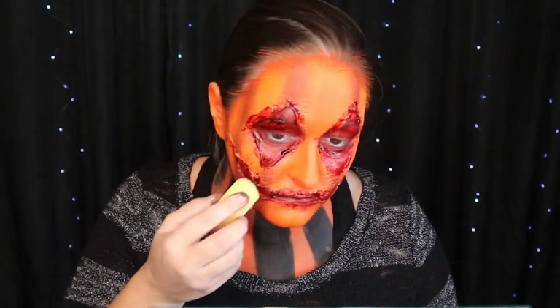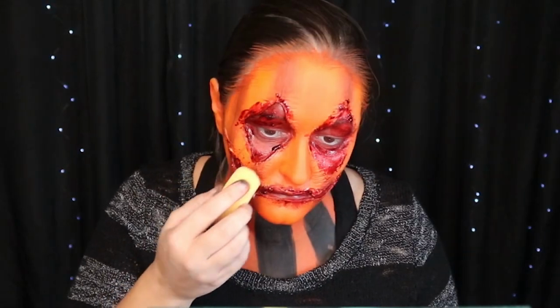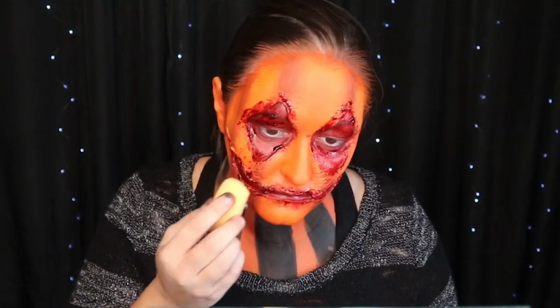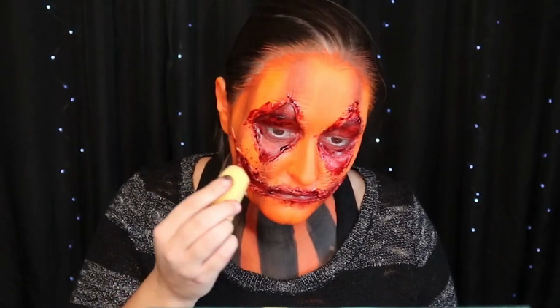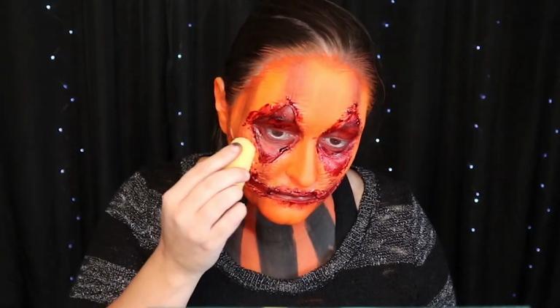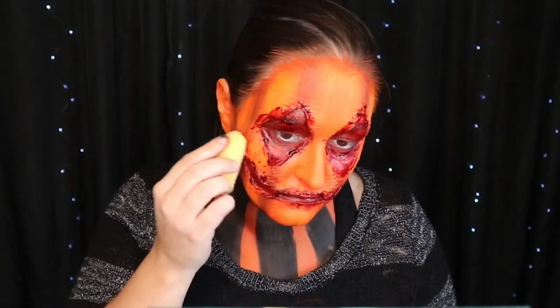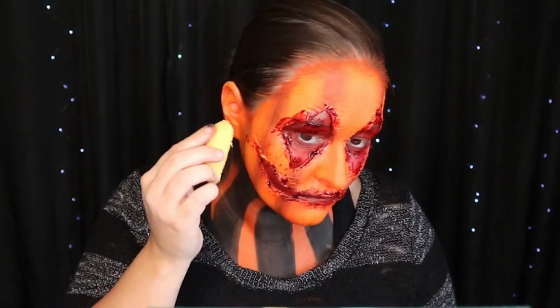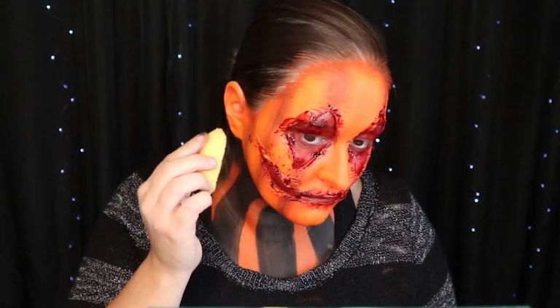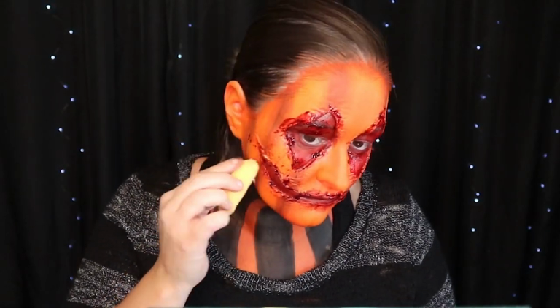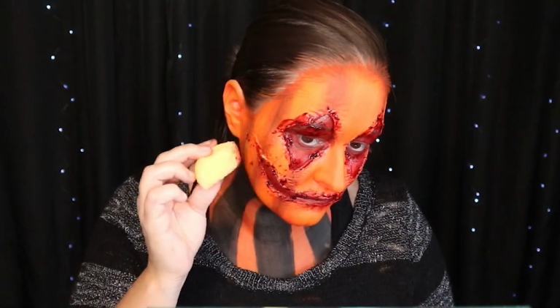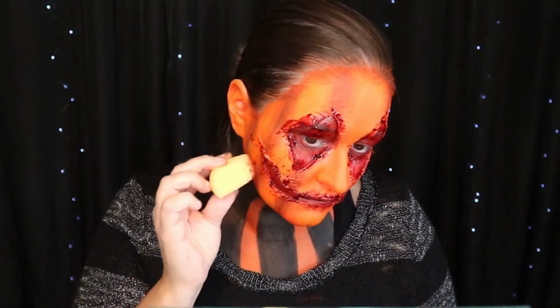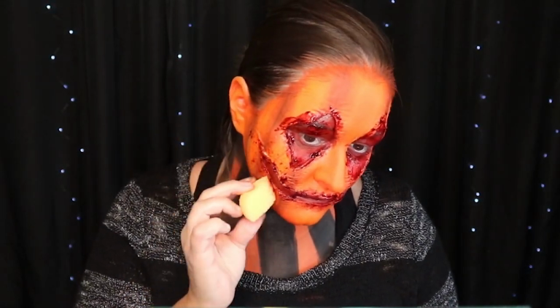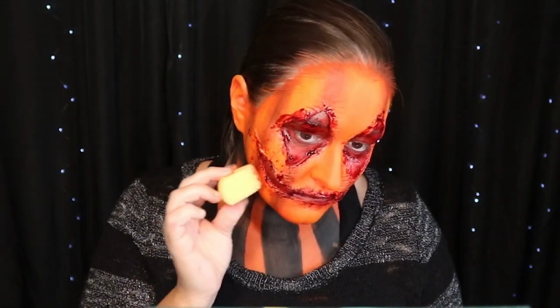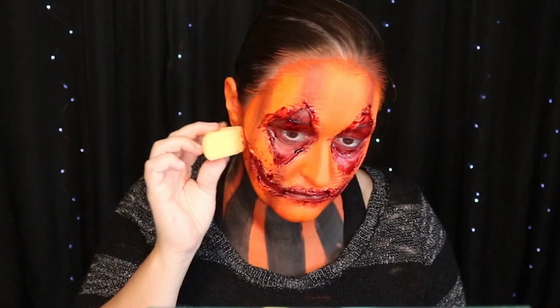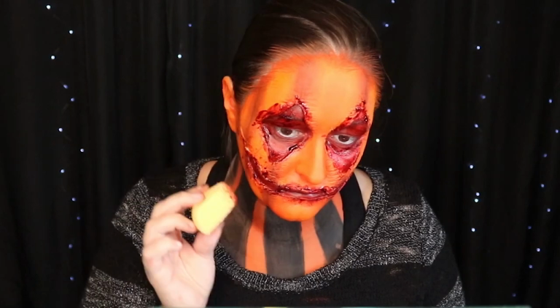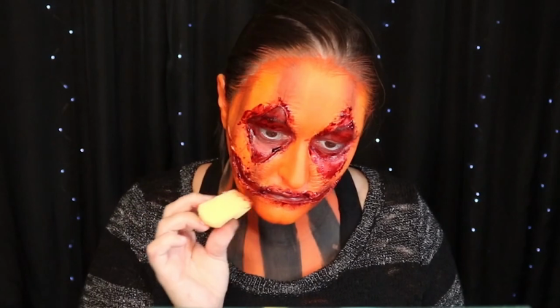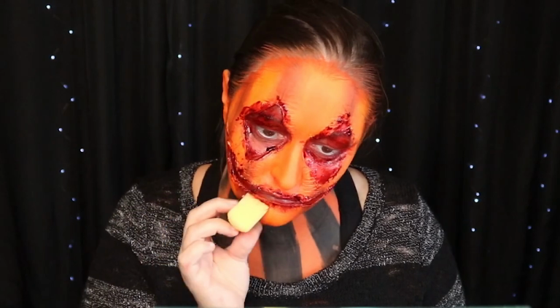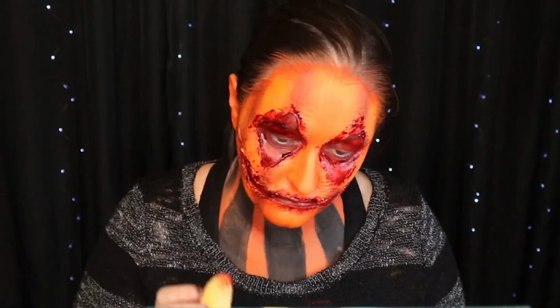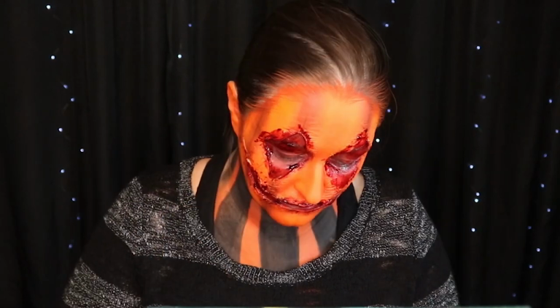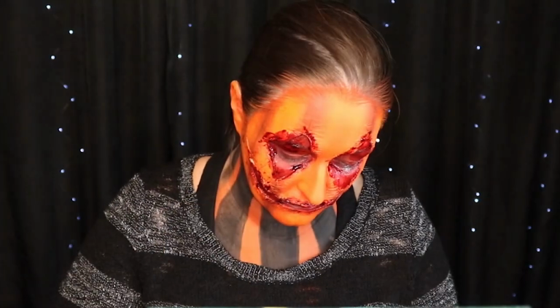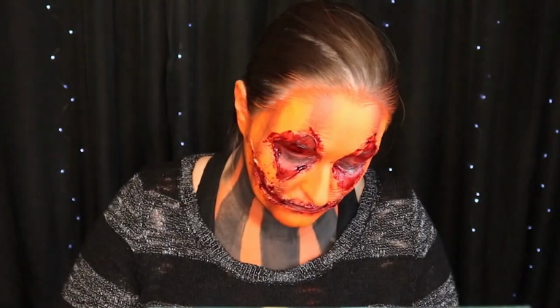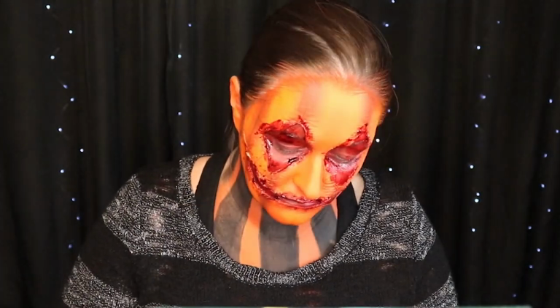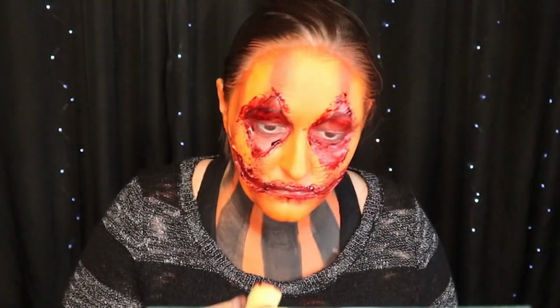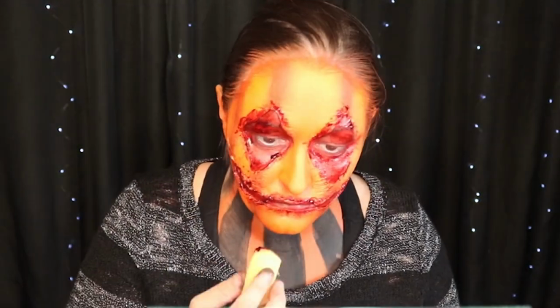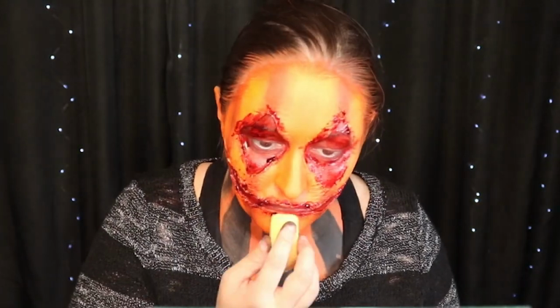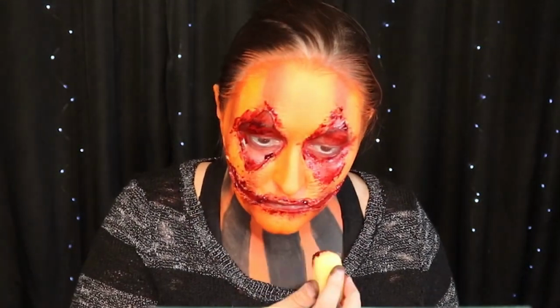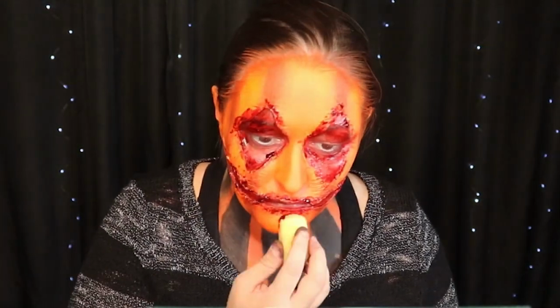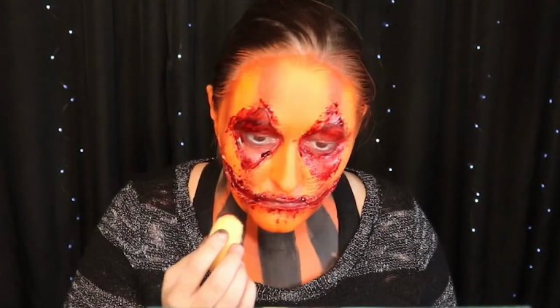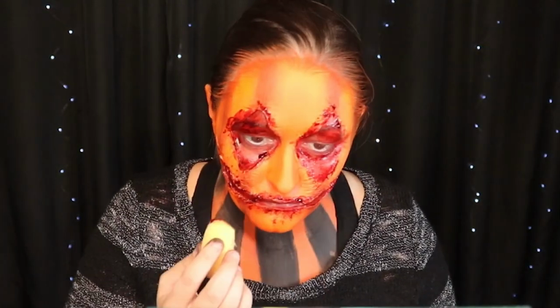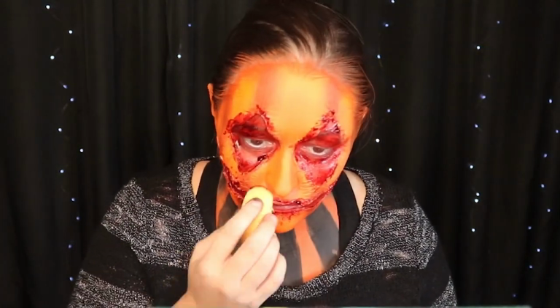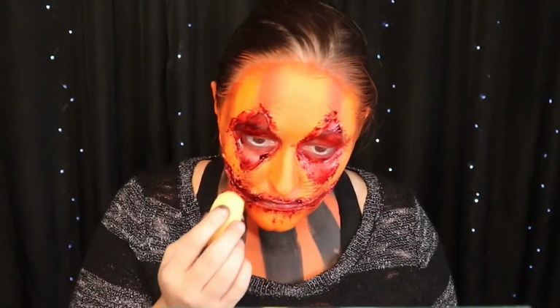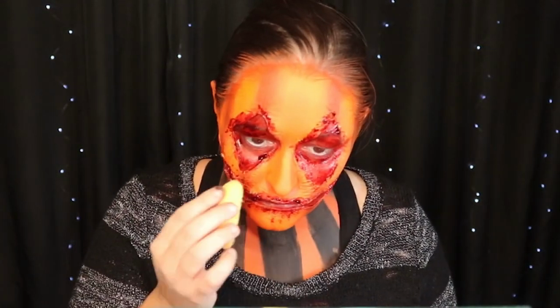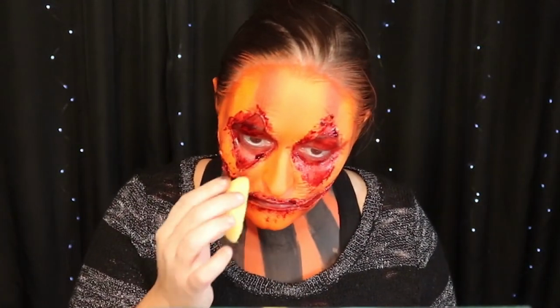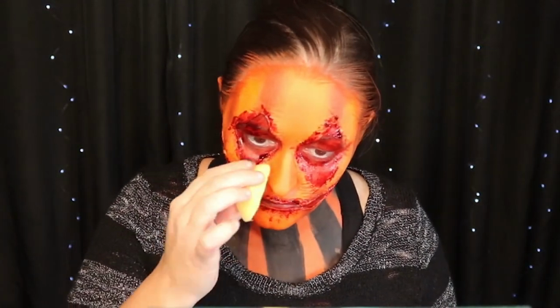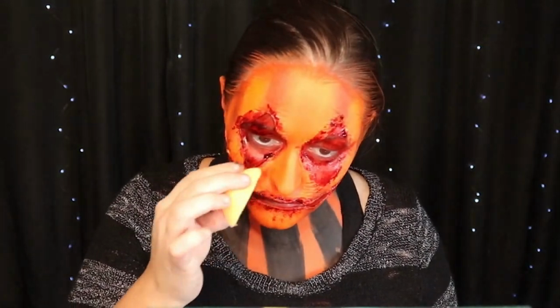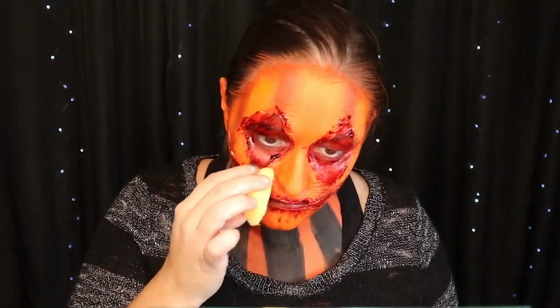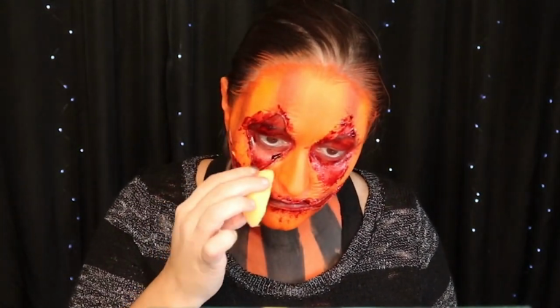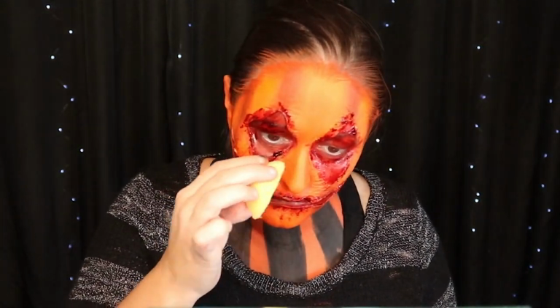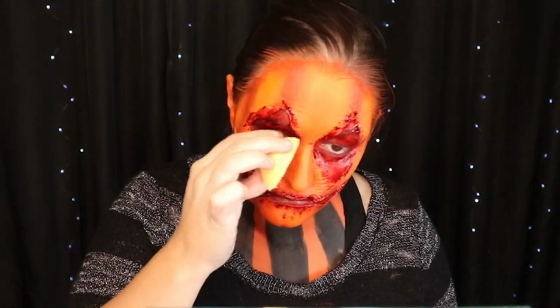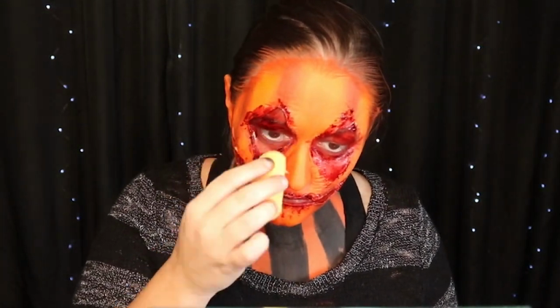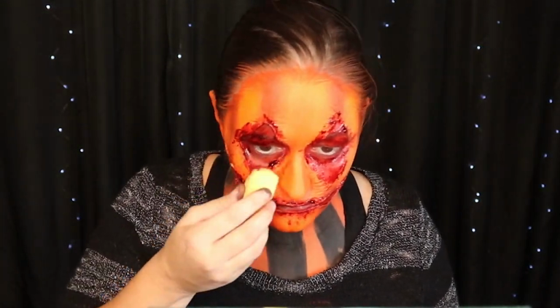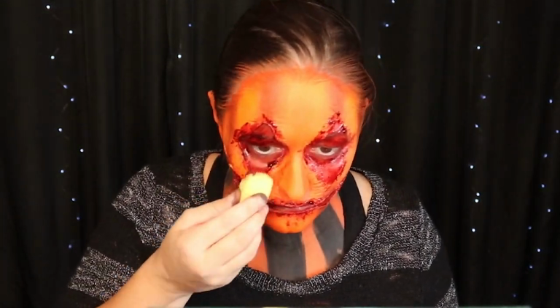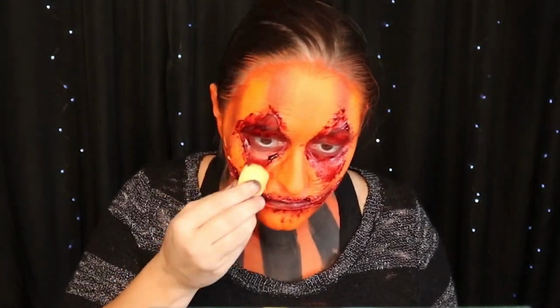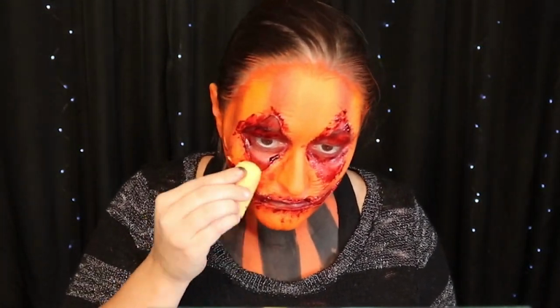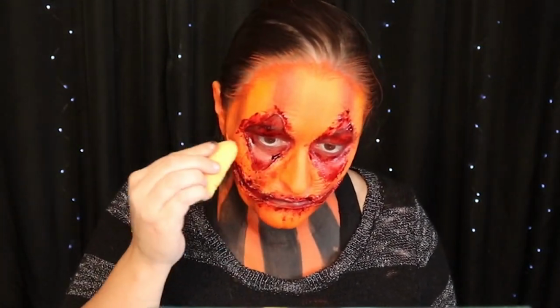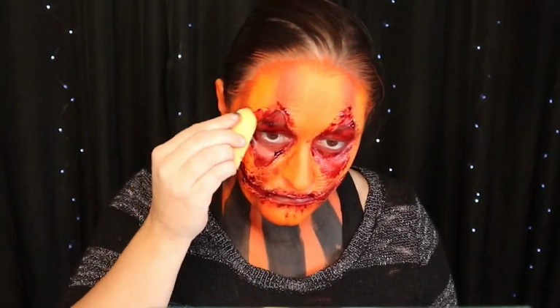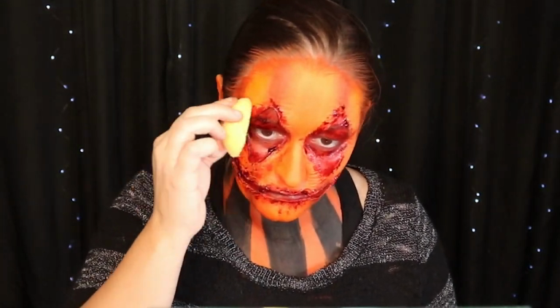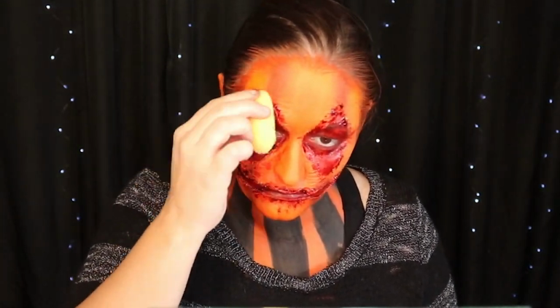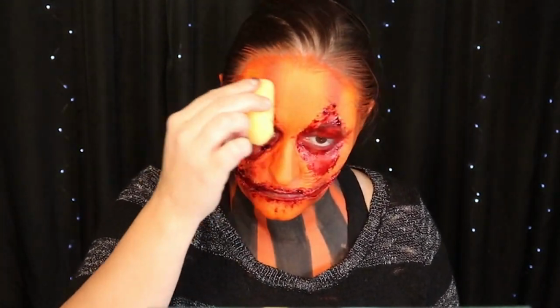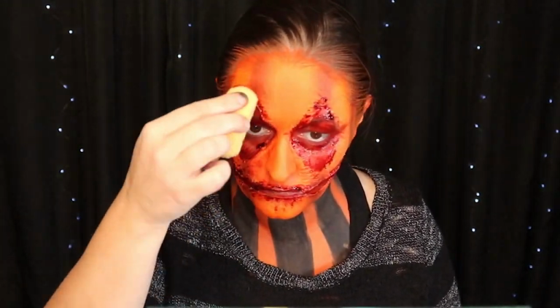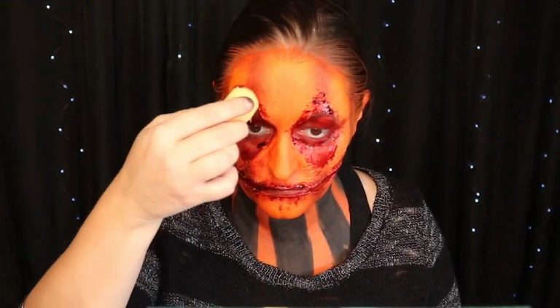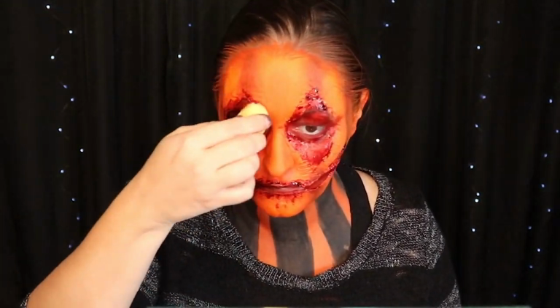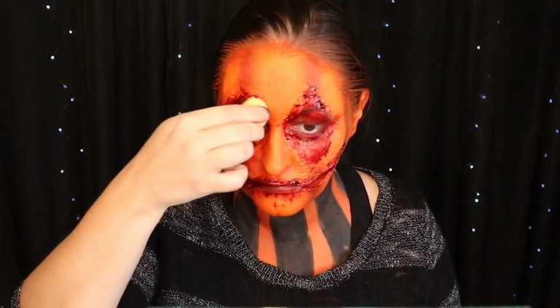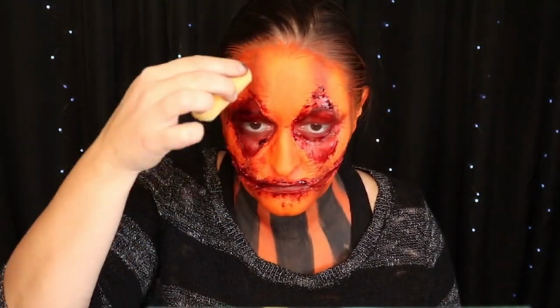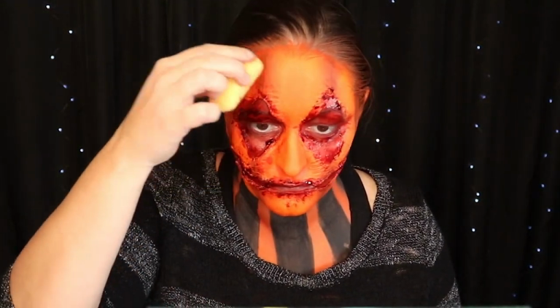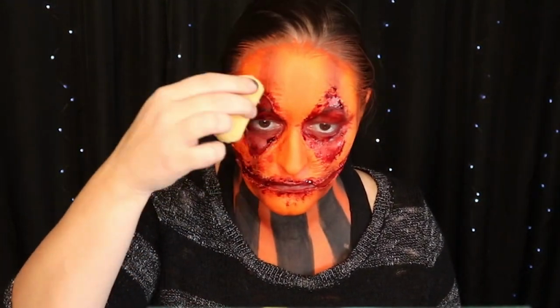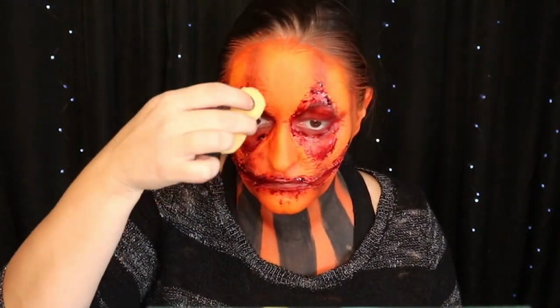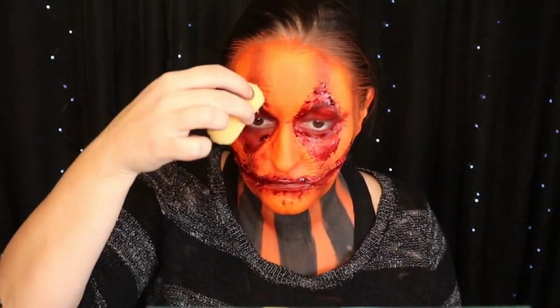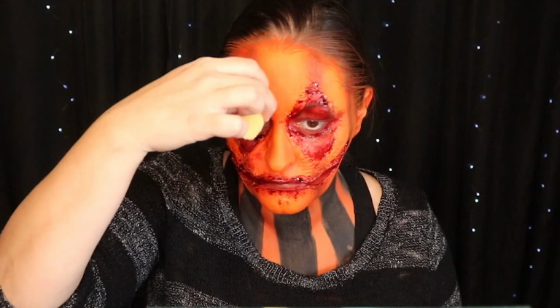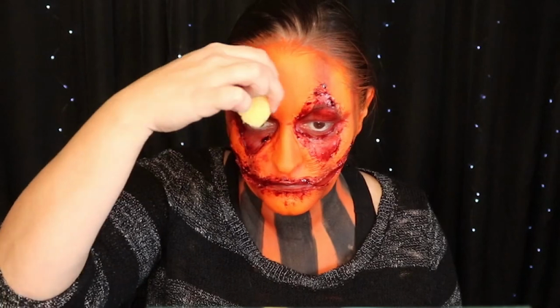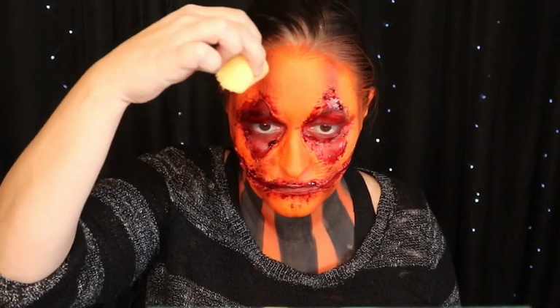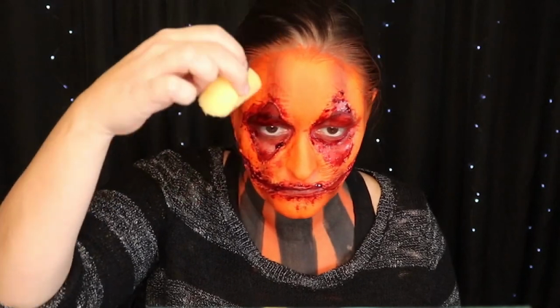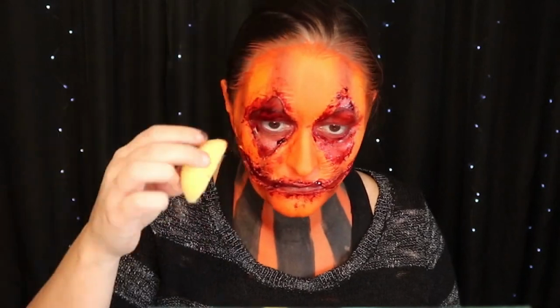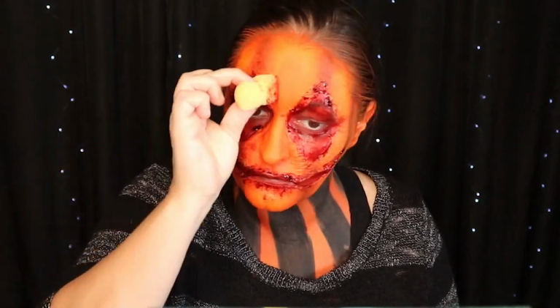Now on a sponge I'm going to dip into the scab blood and kind of dot it all over my face and chest.